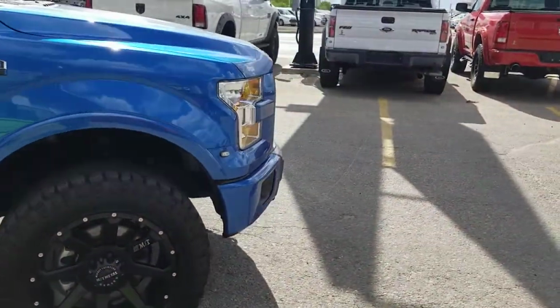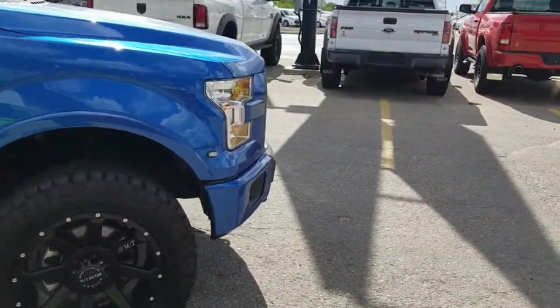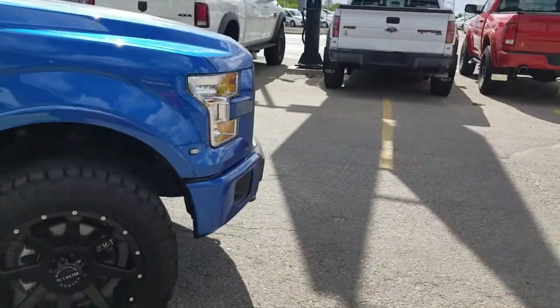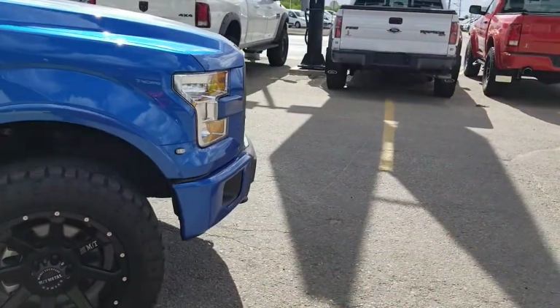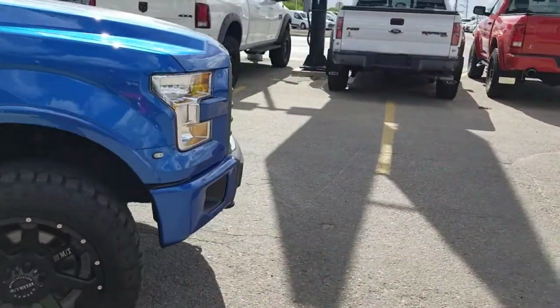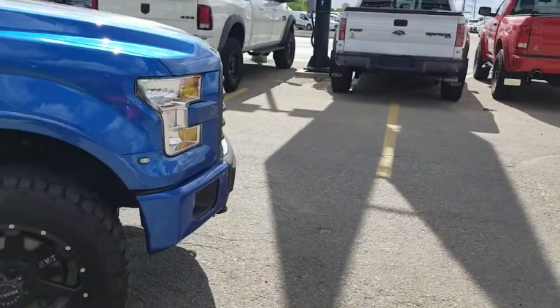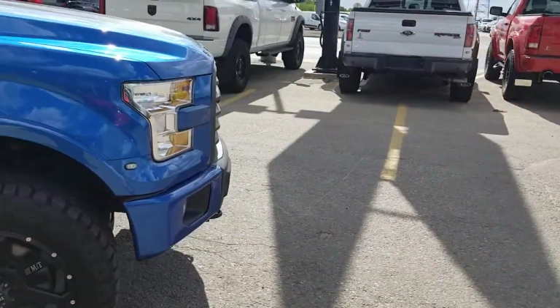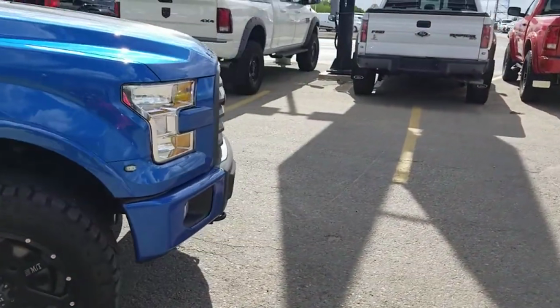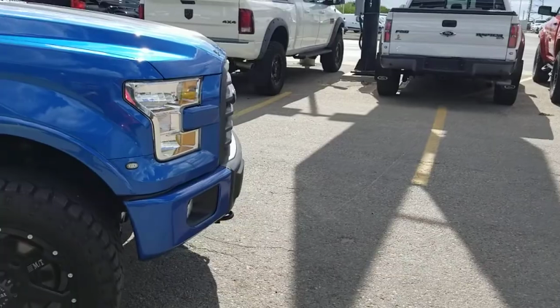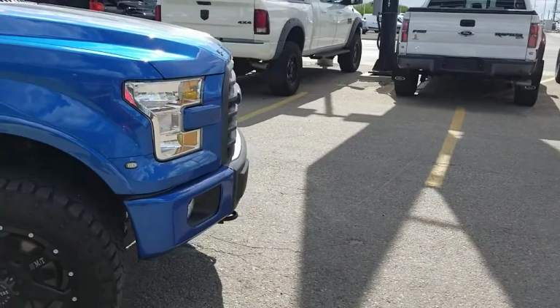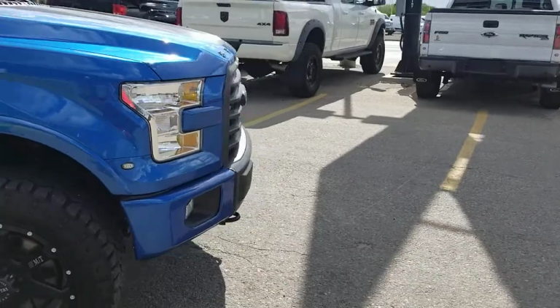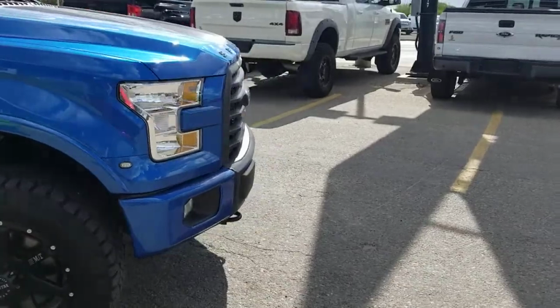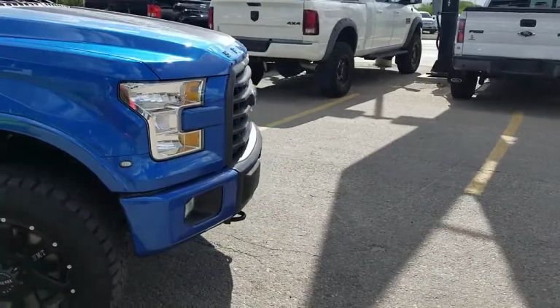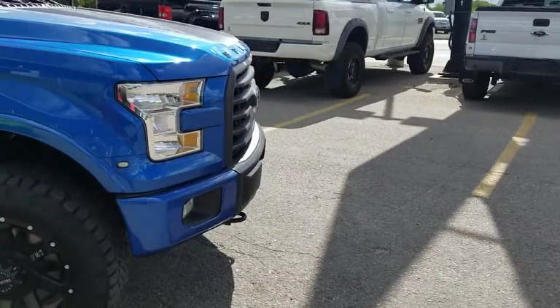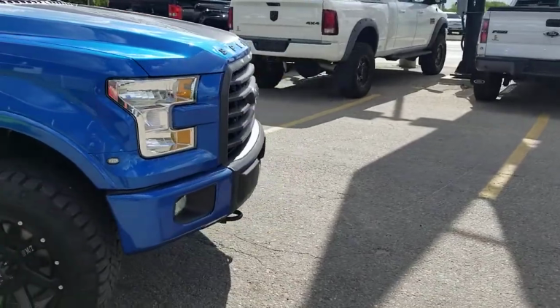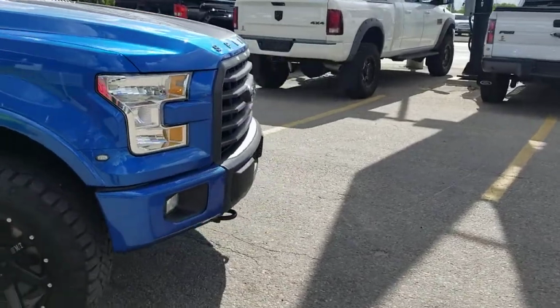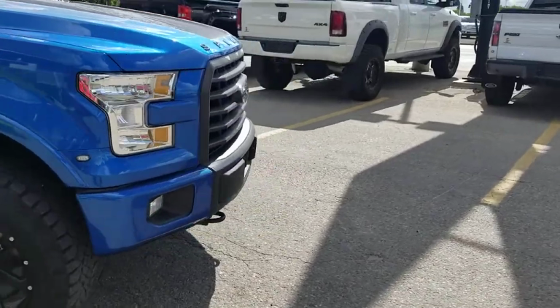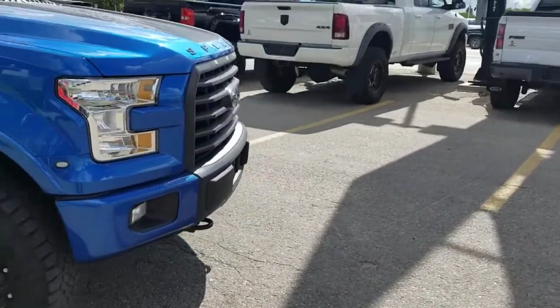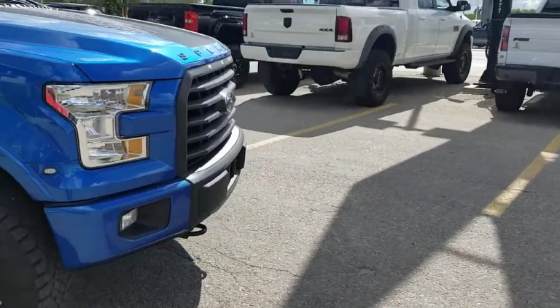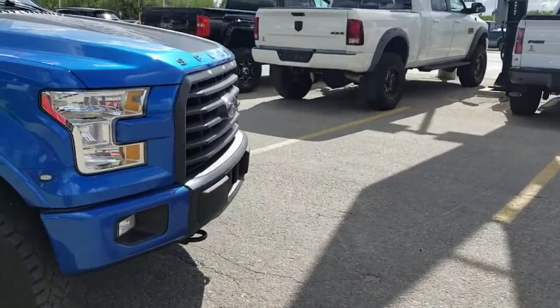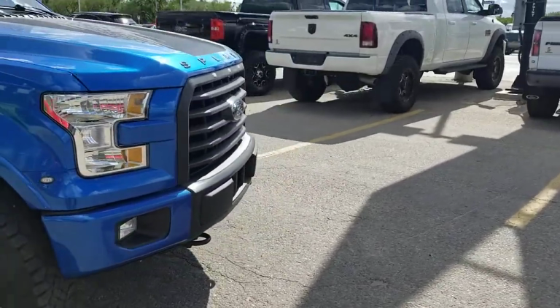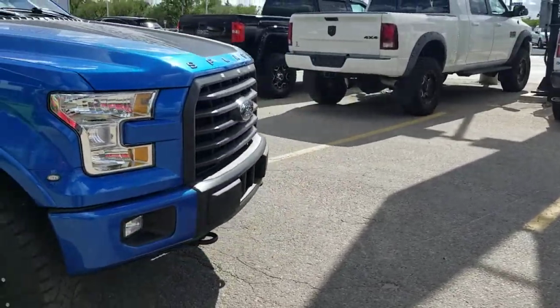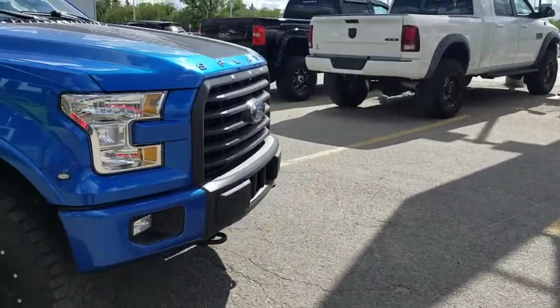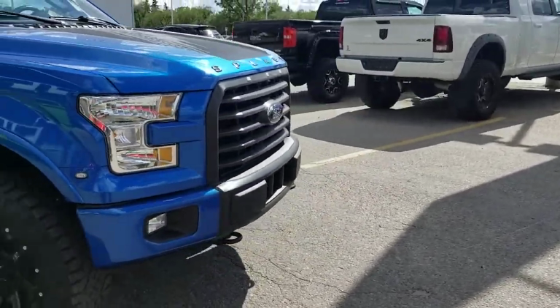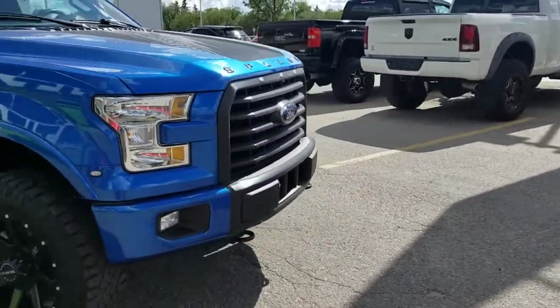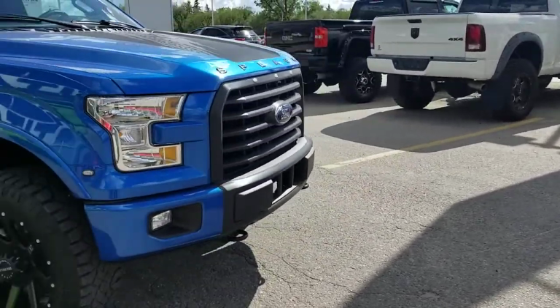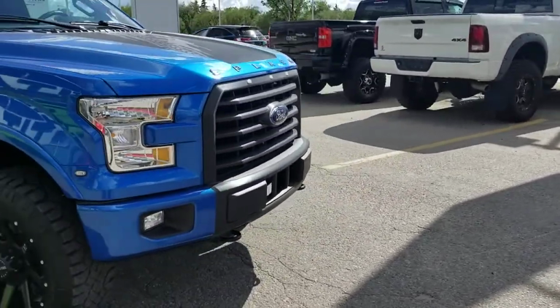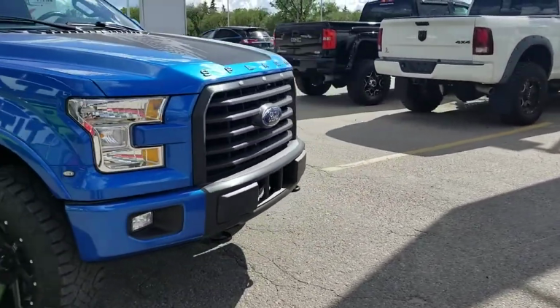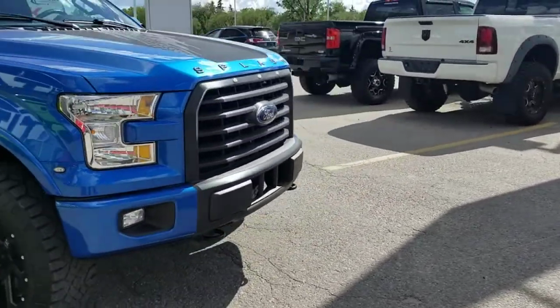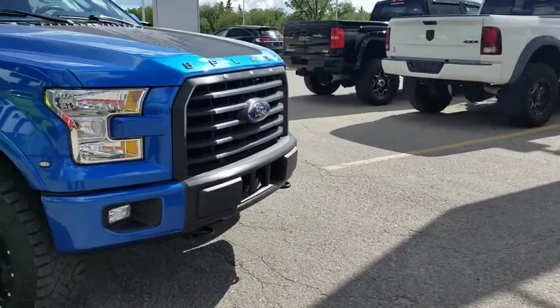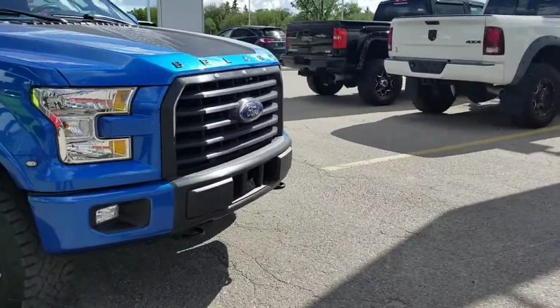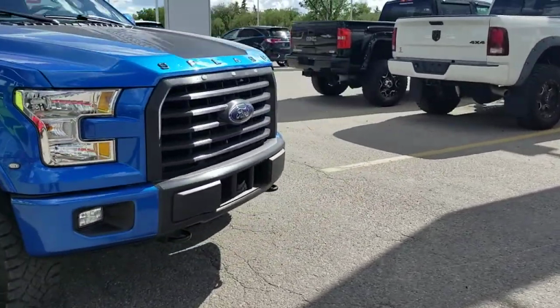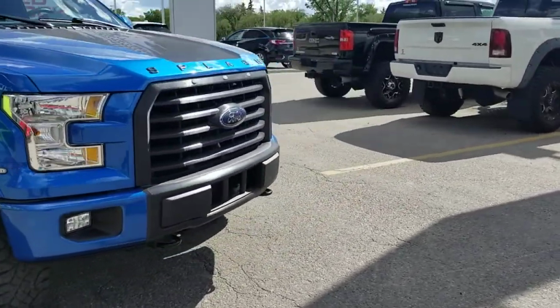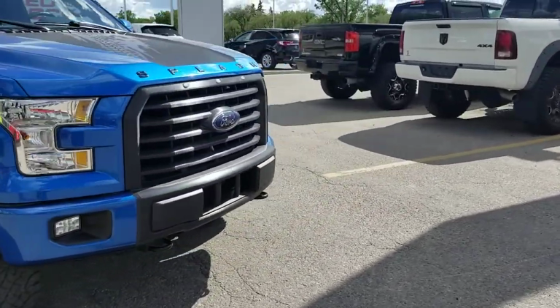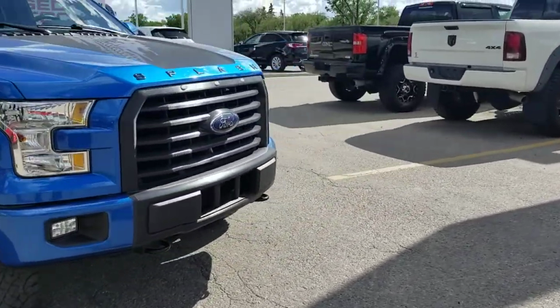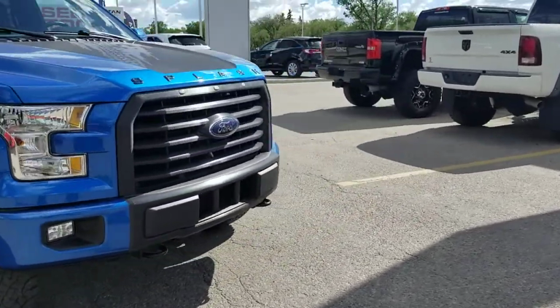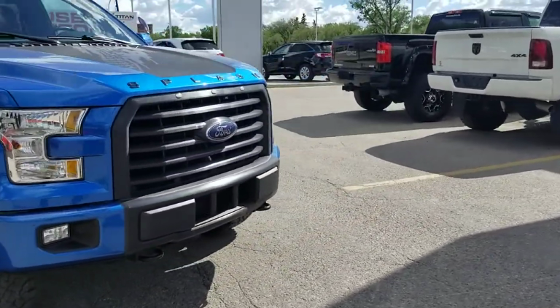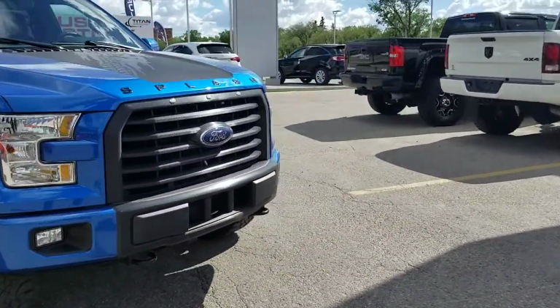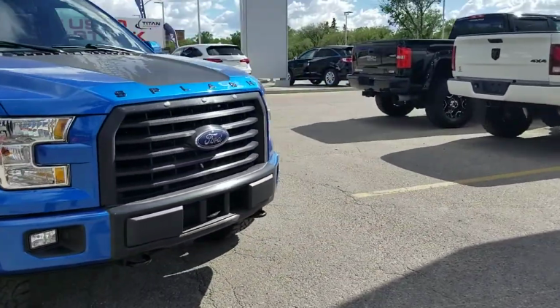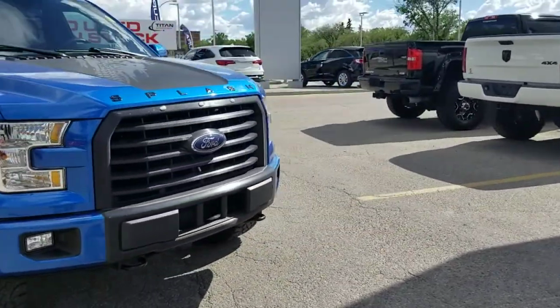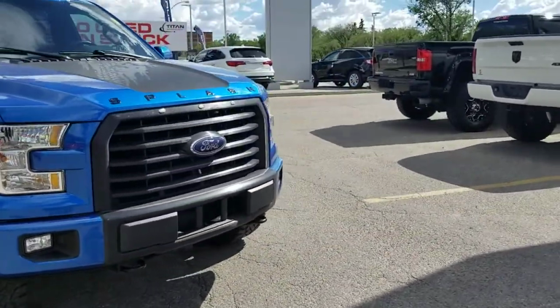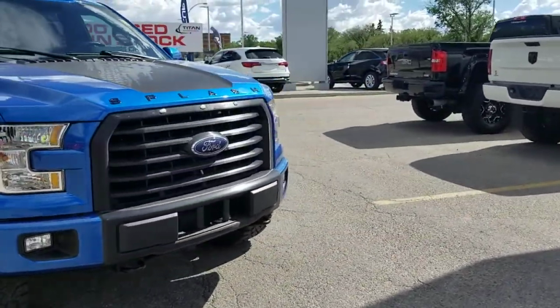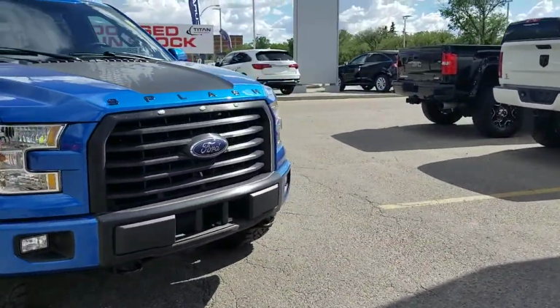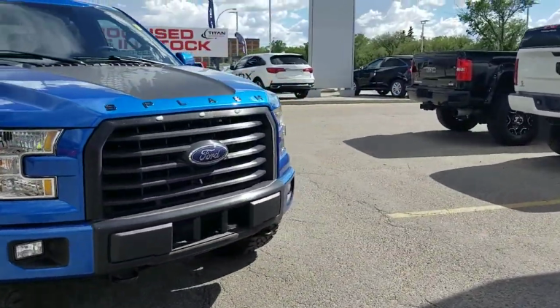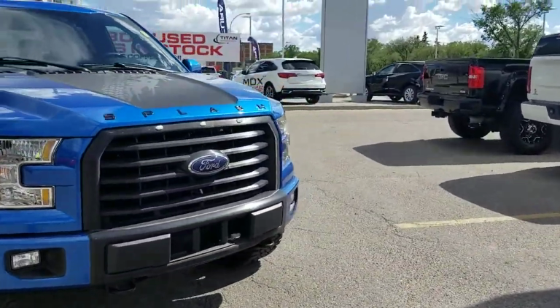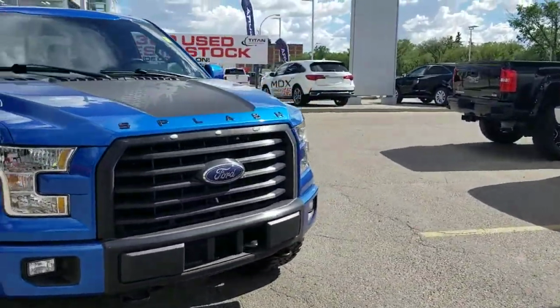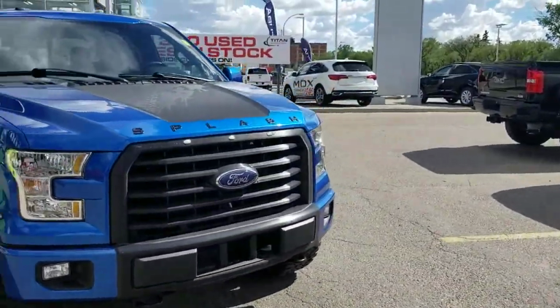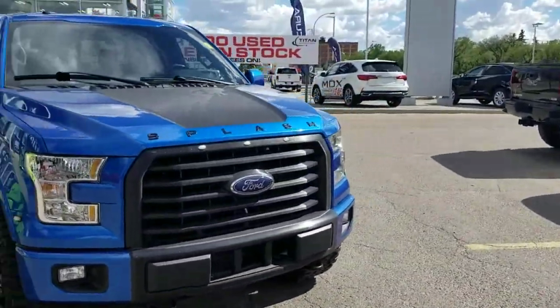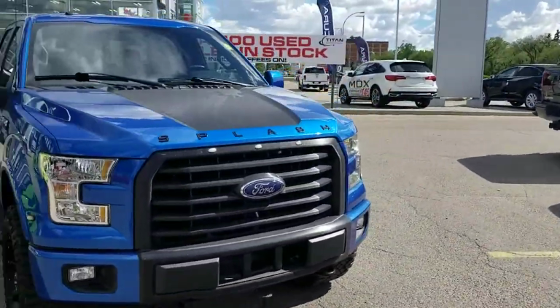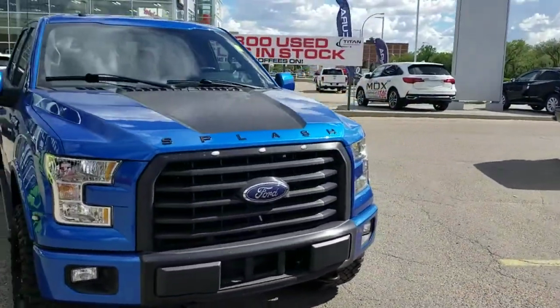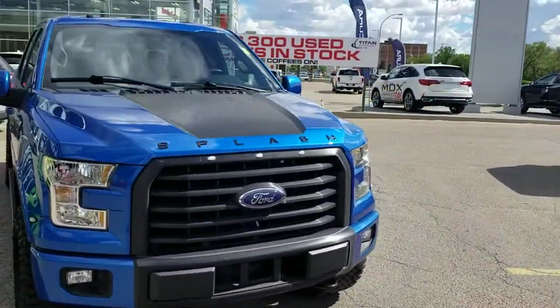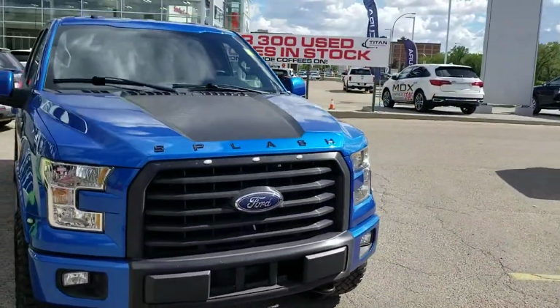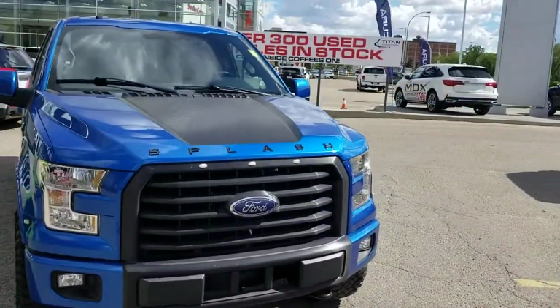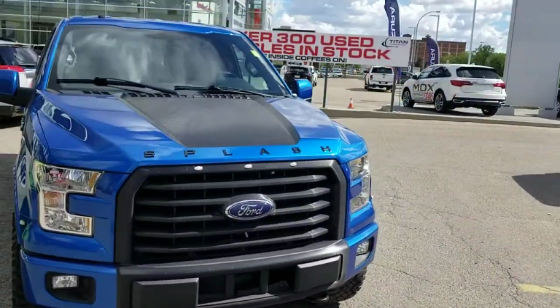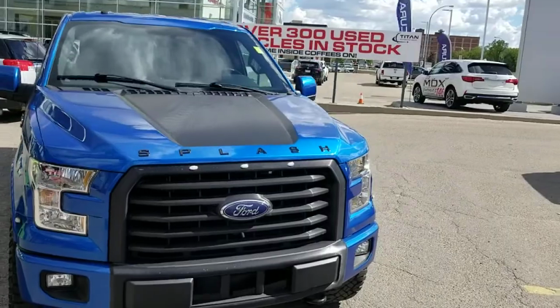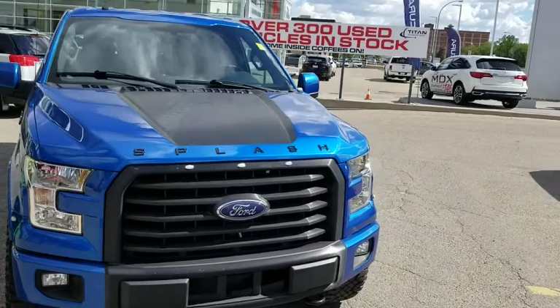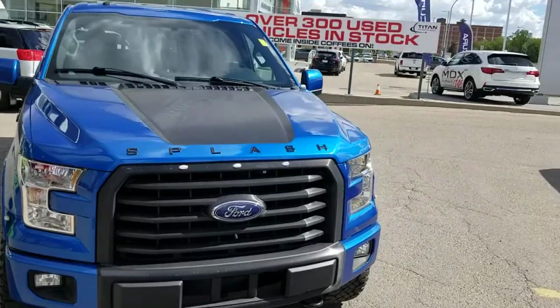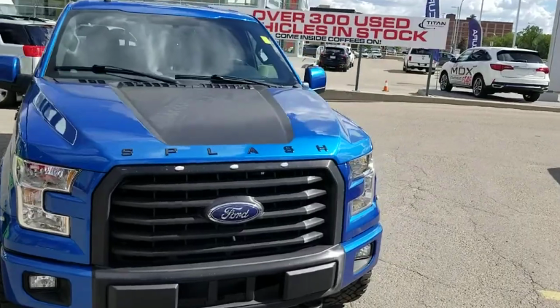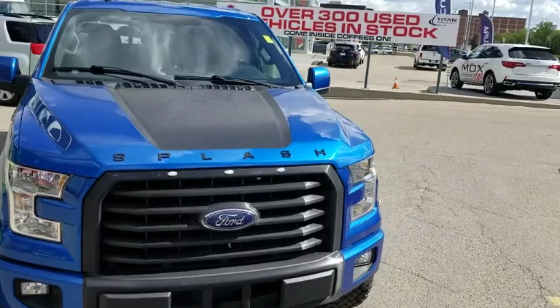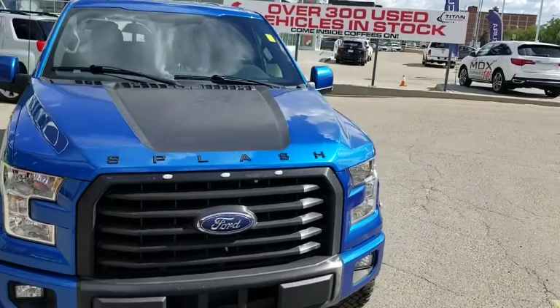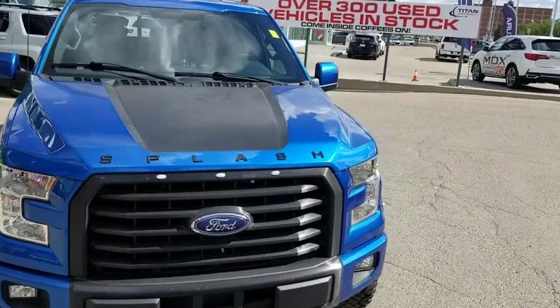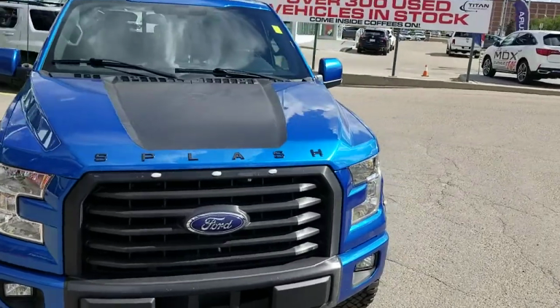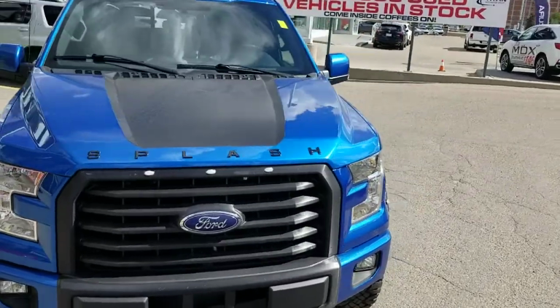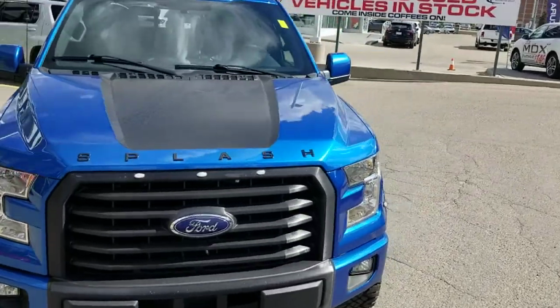On the front it does have the lights just like the Raptor, a blacked out grille, and a gorgeous decal on the hood too.